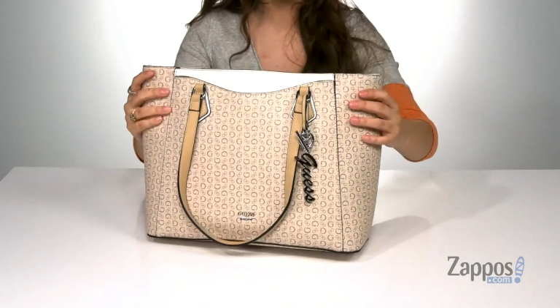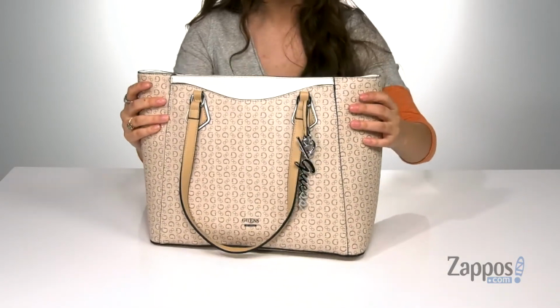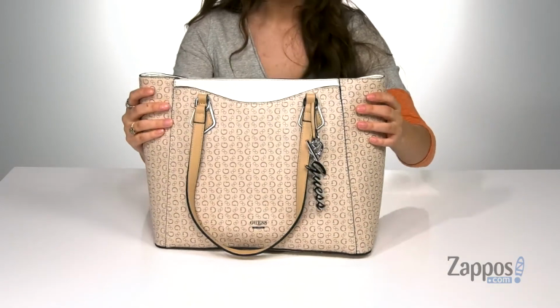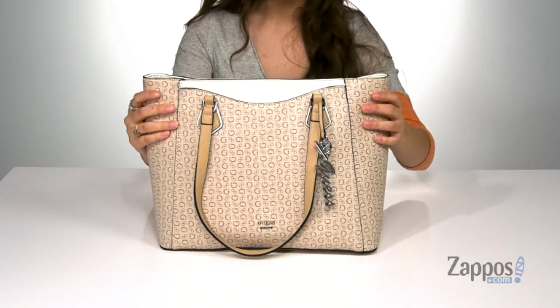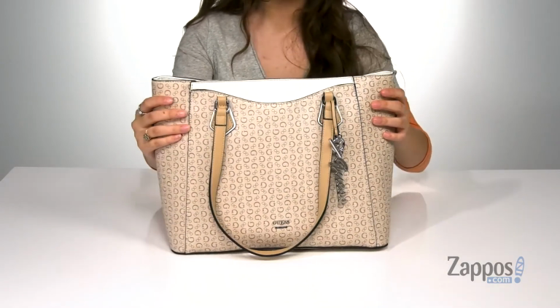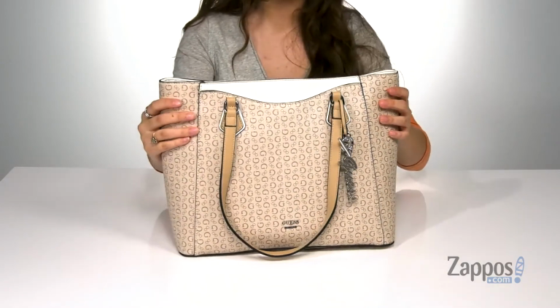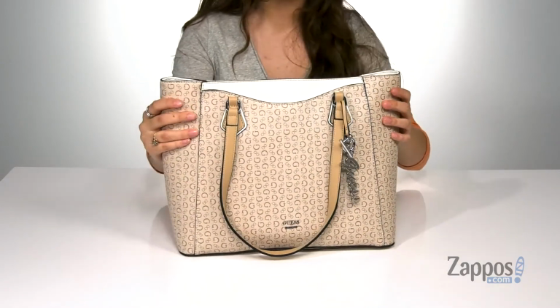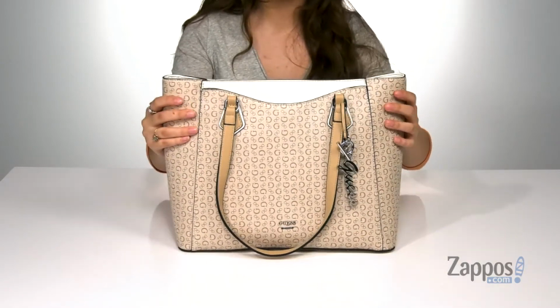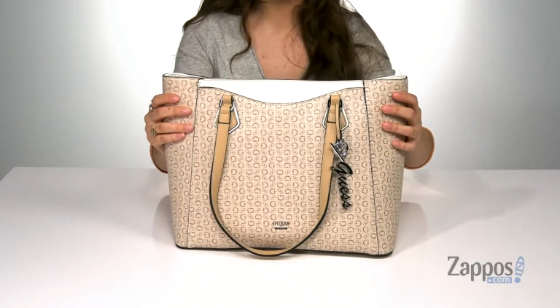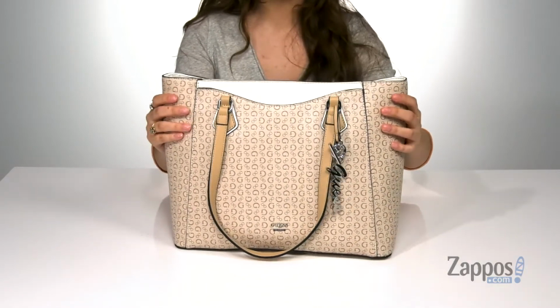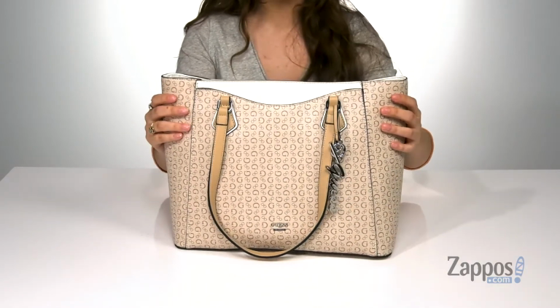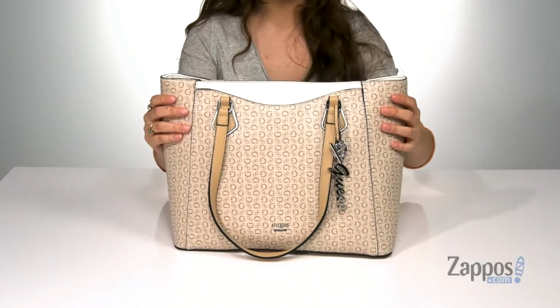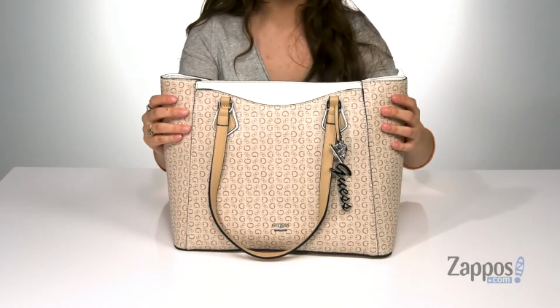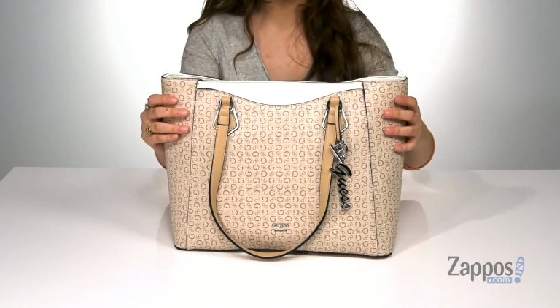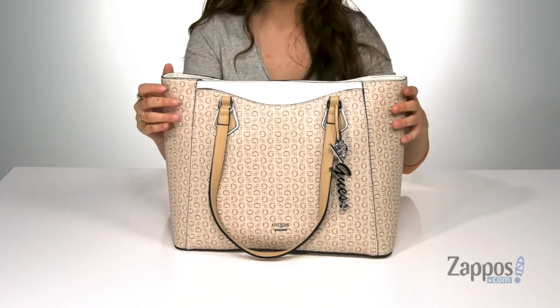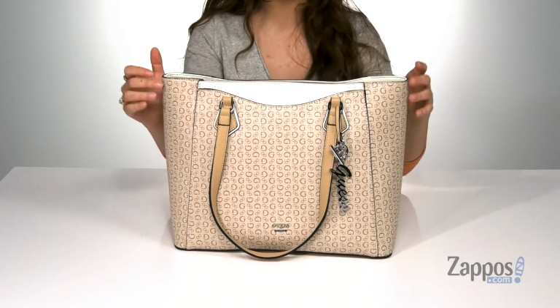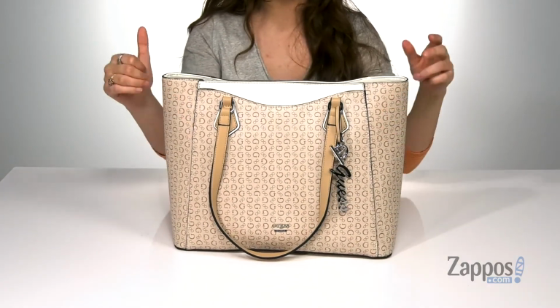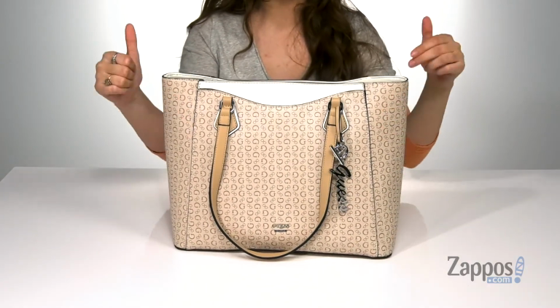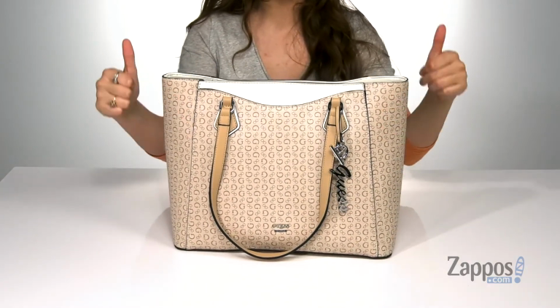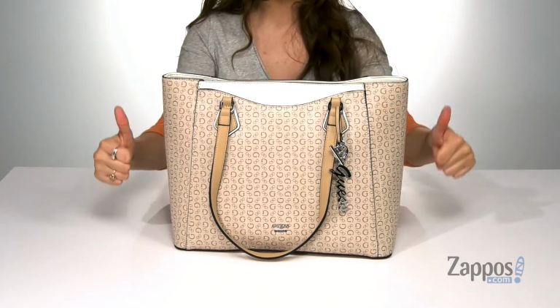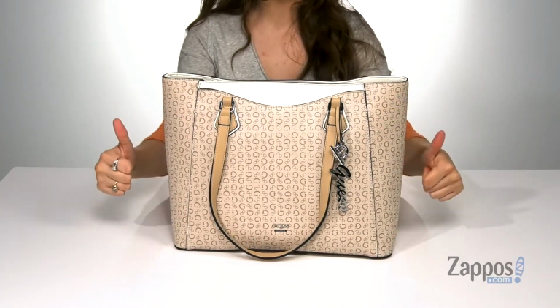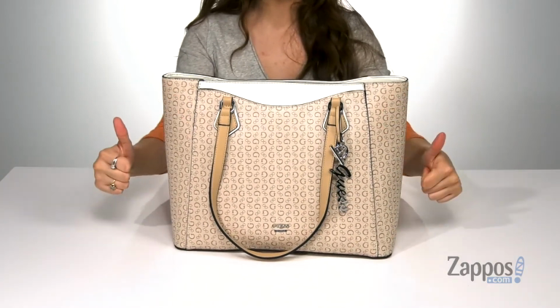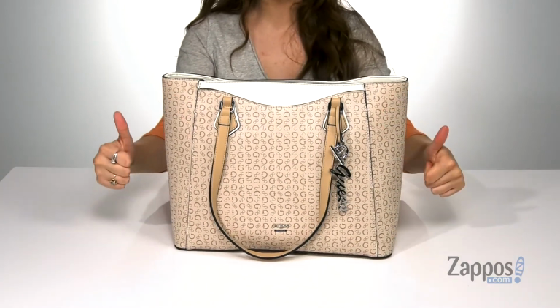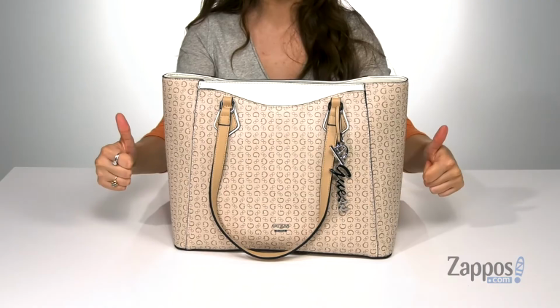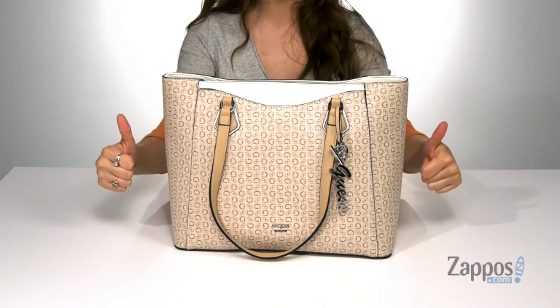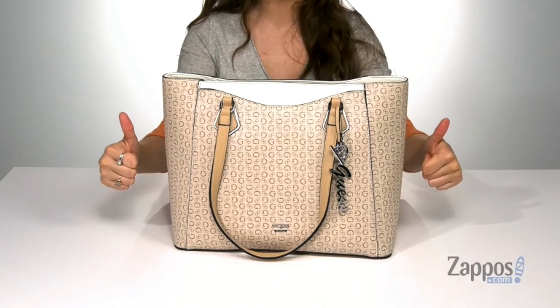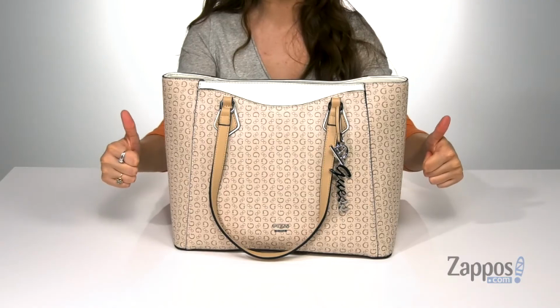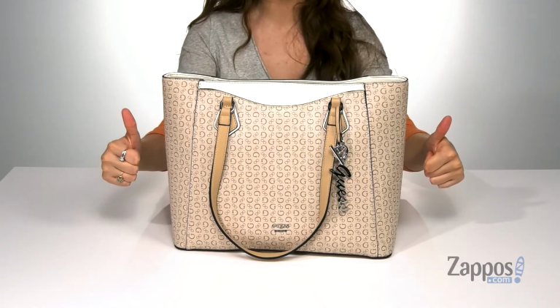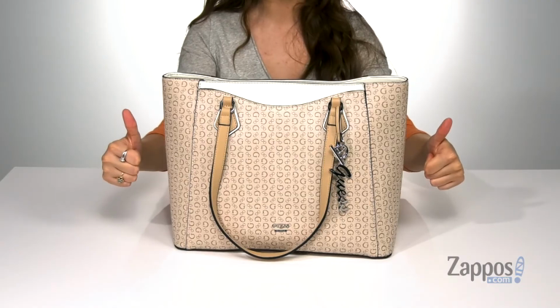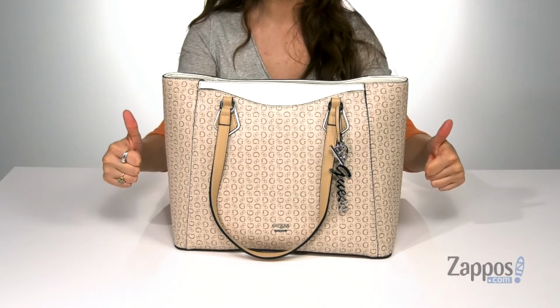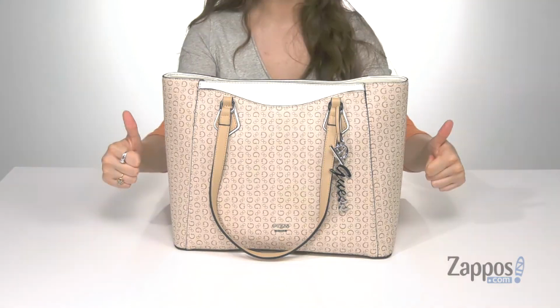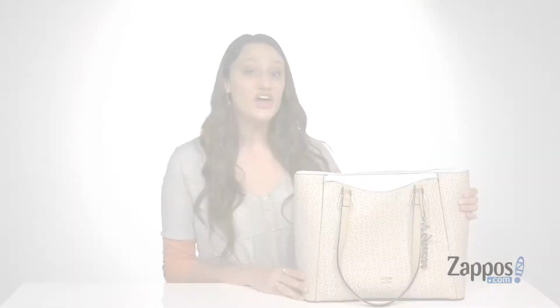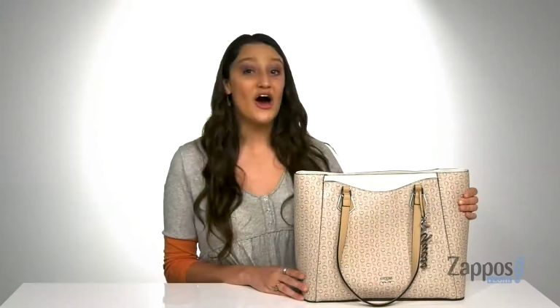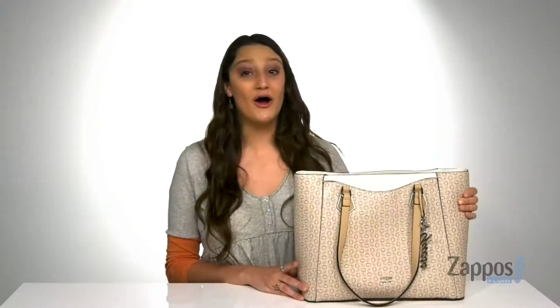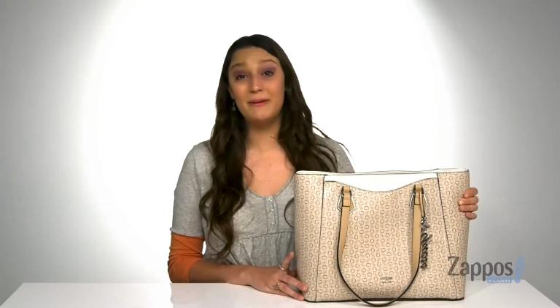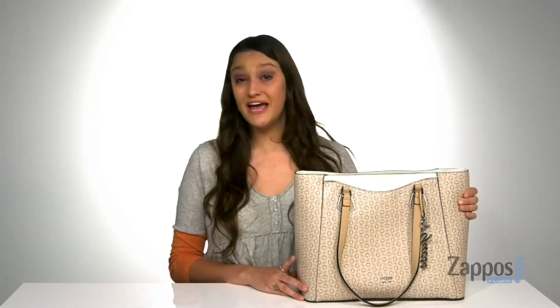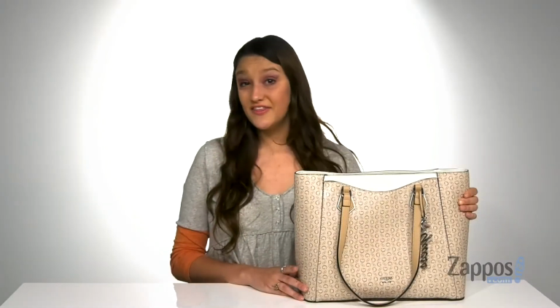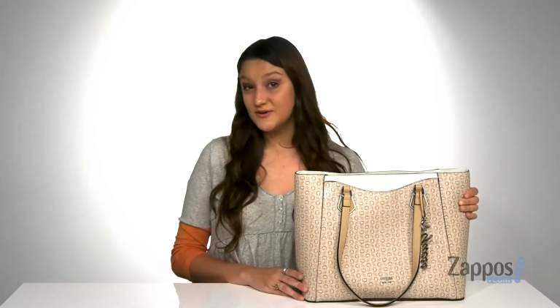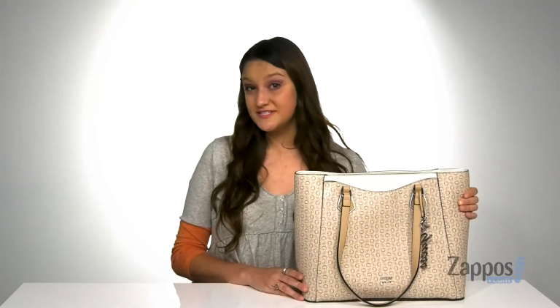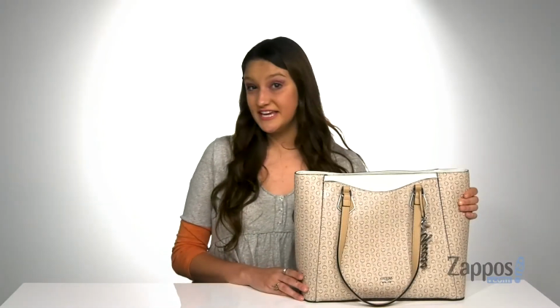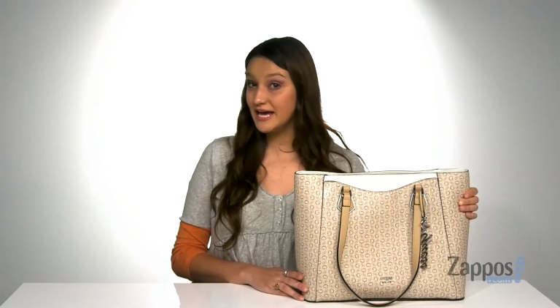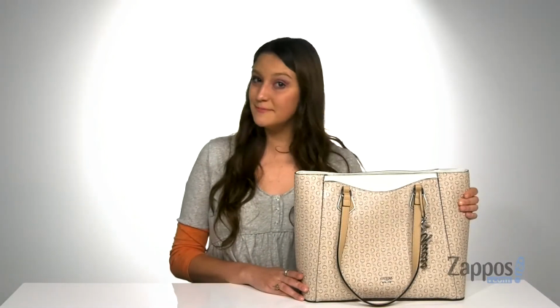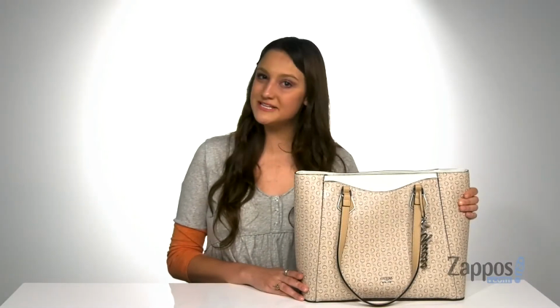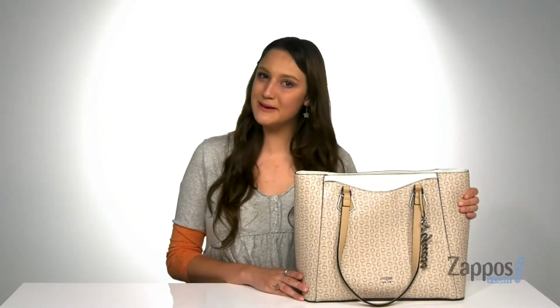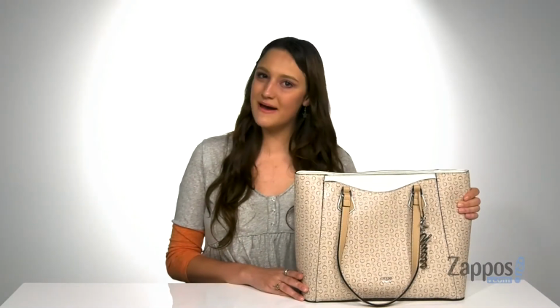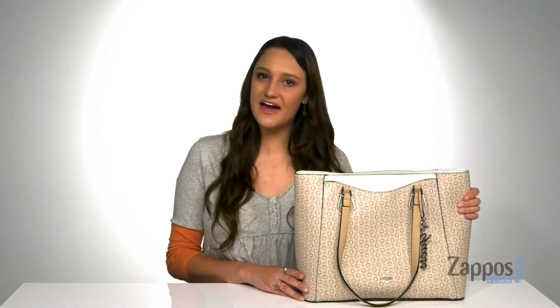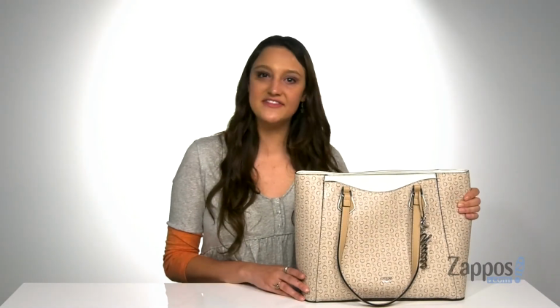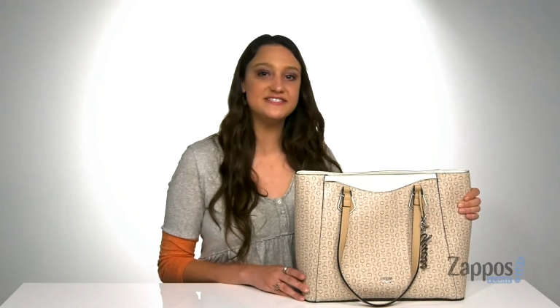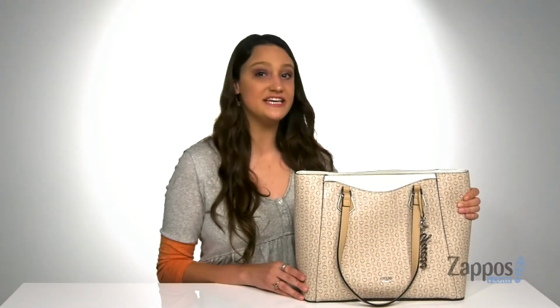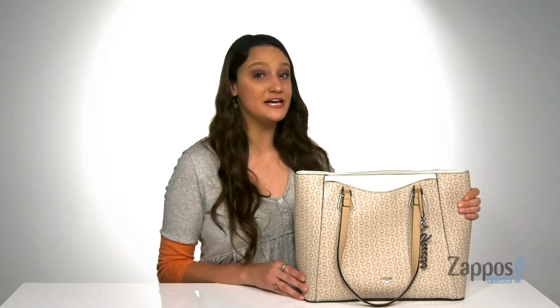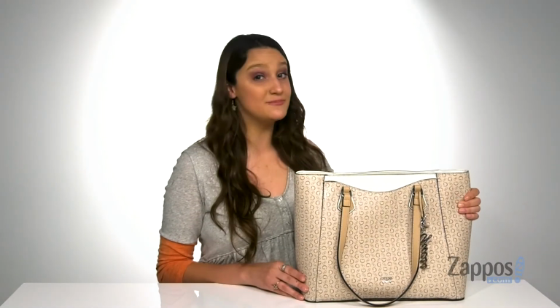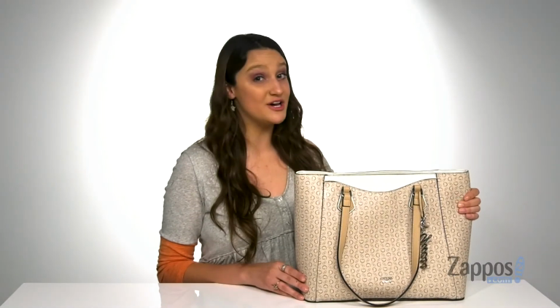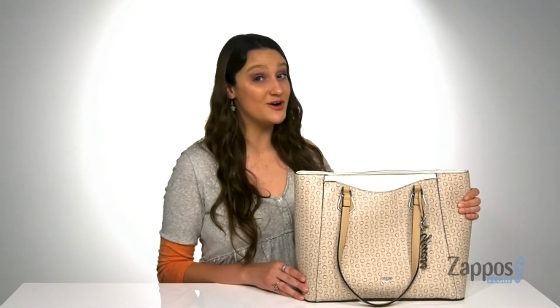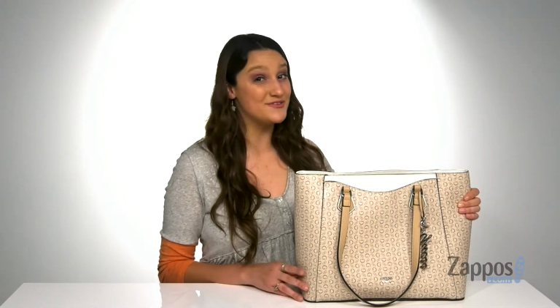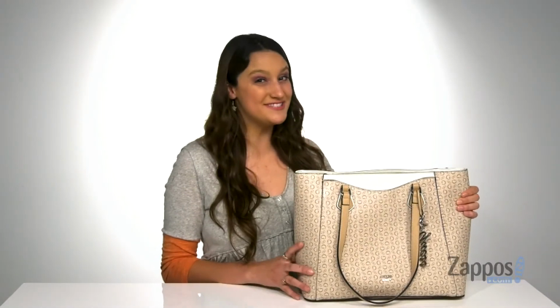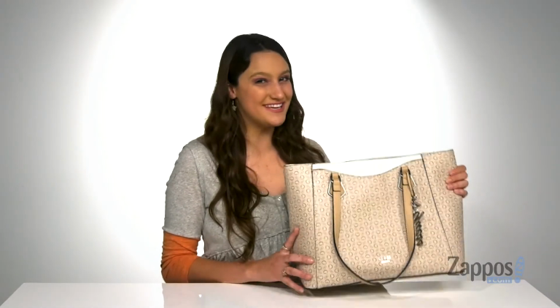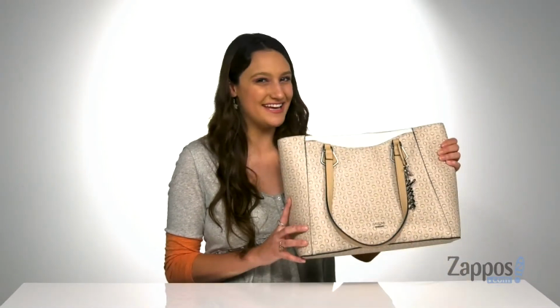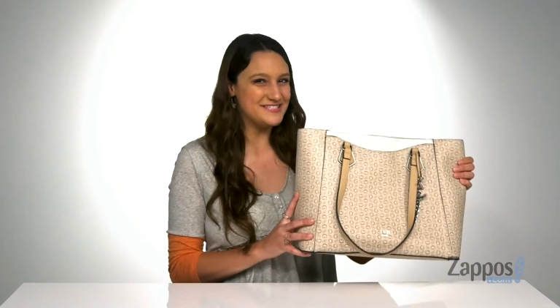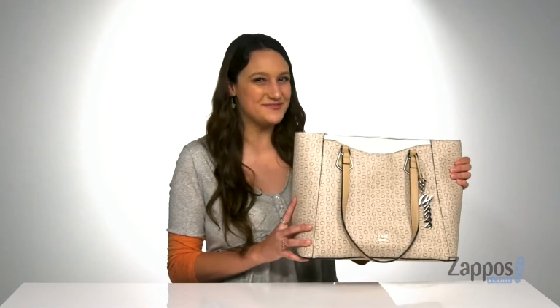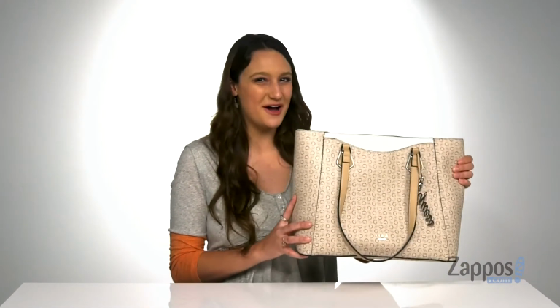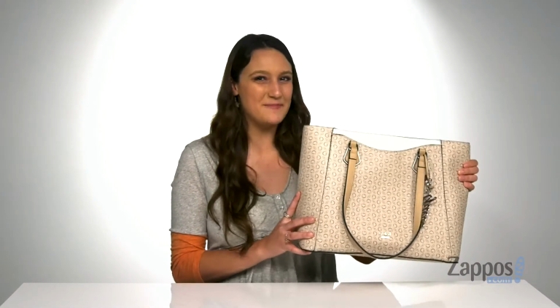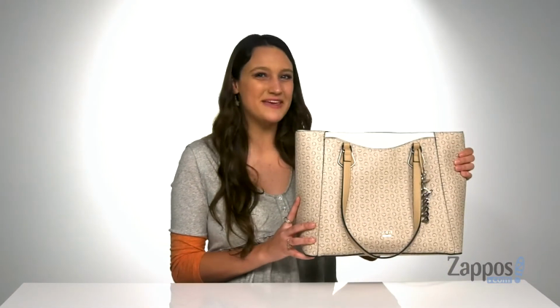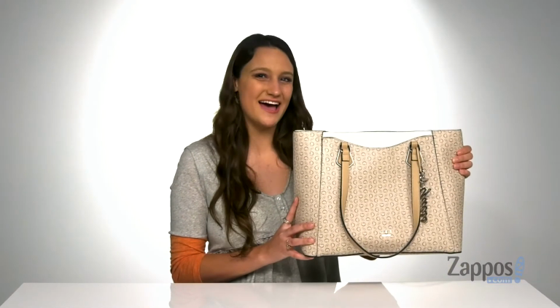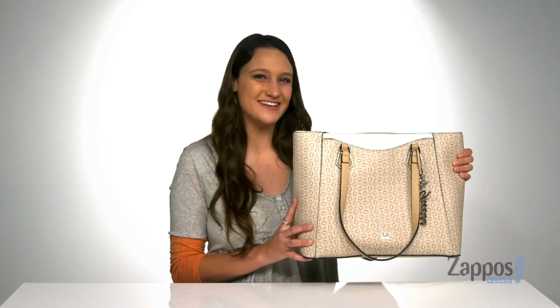It features a flat base so it's going to stand on its own. Carpe those DMs and buy the DM Tote — it's from Guess.